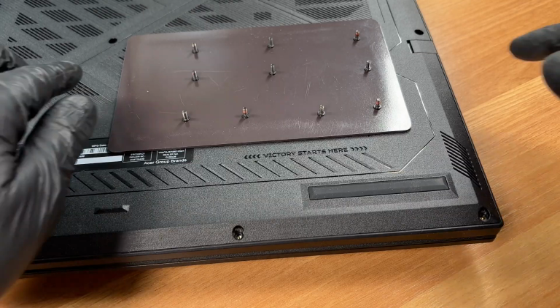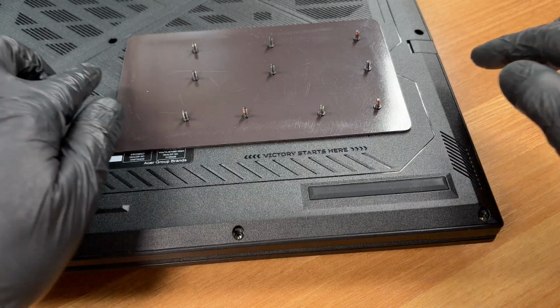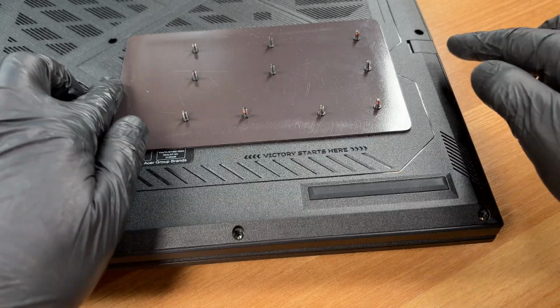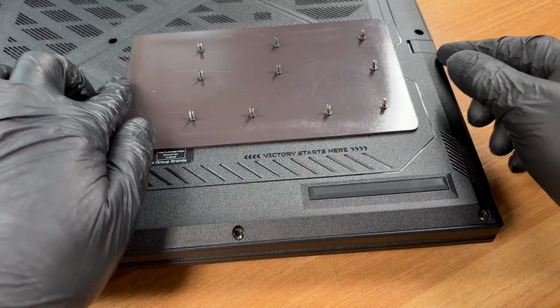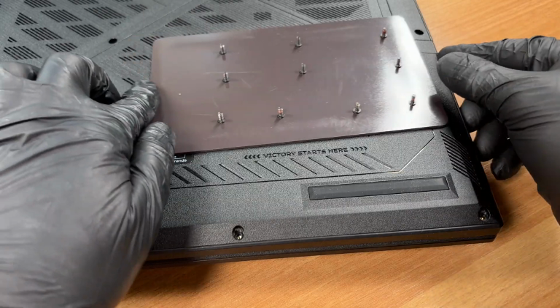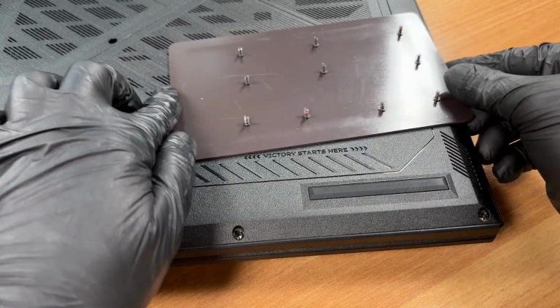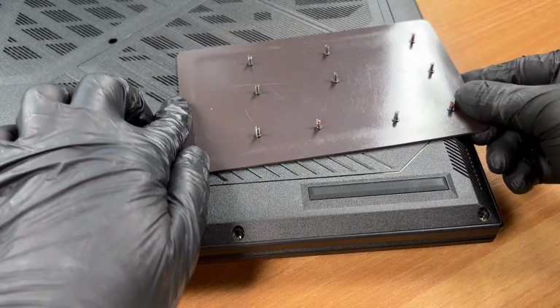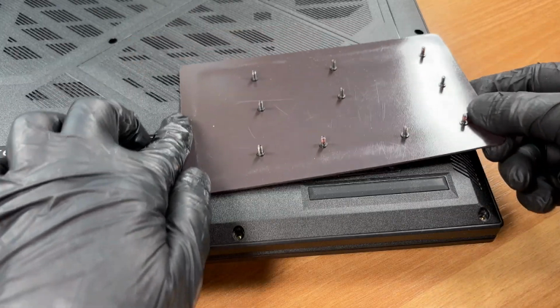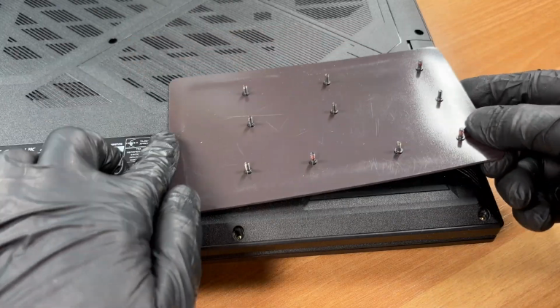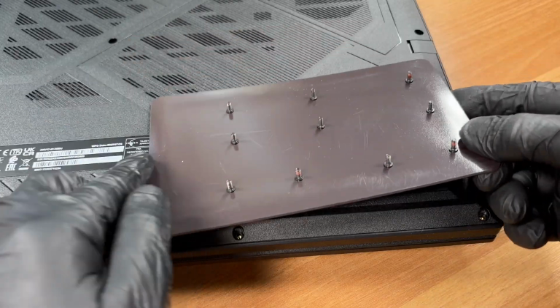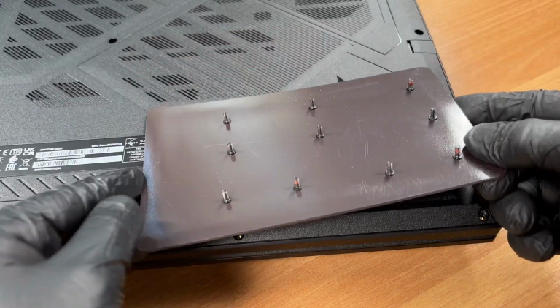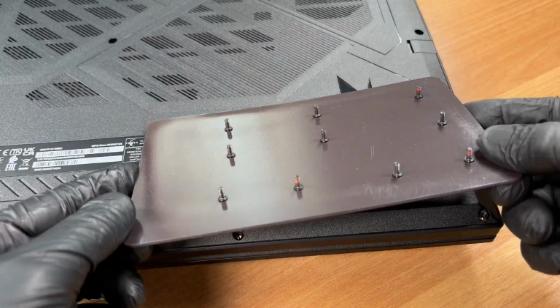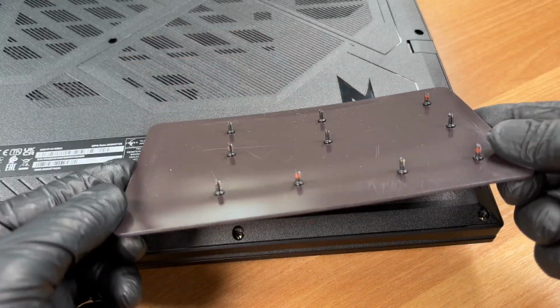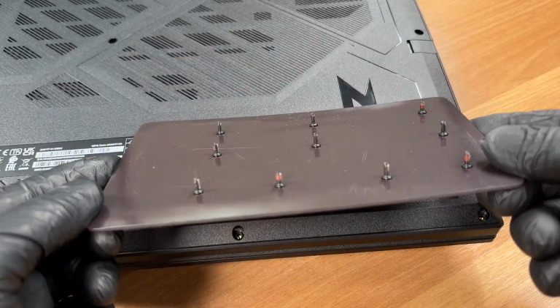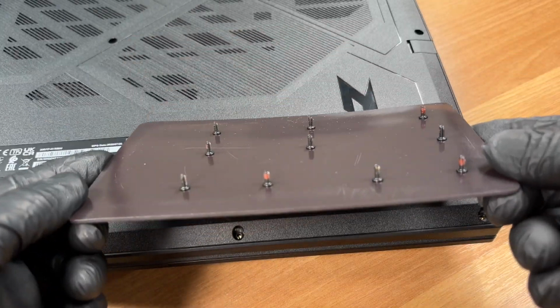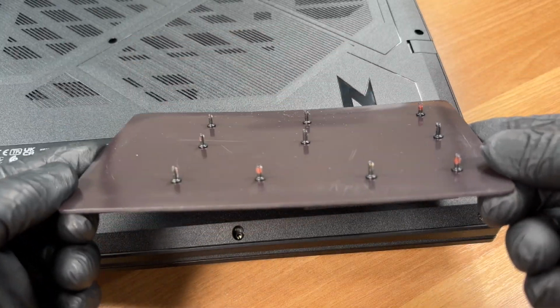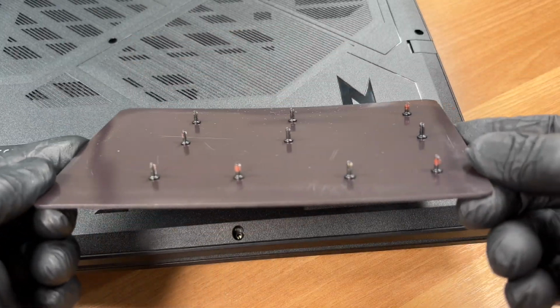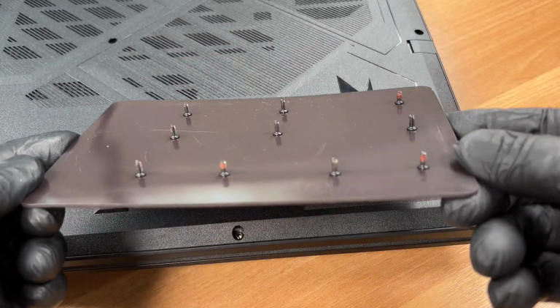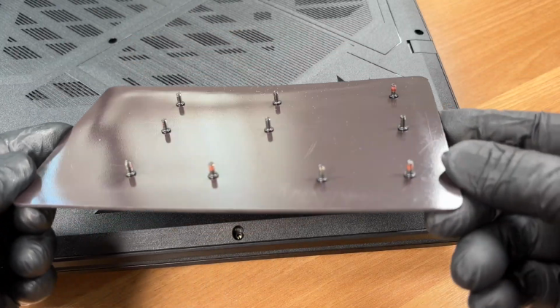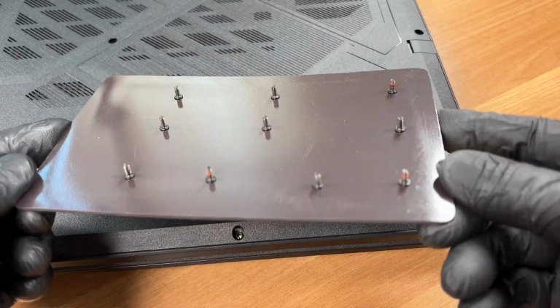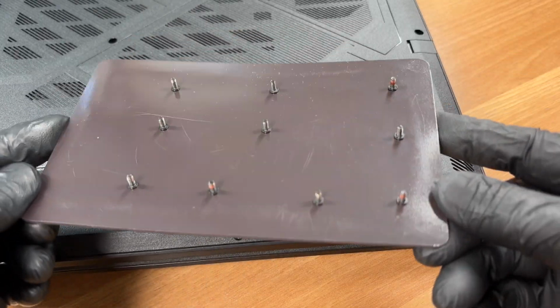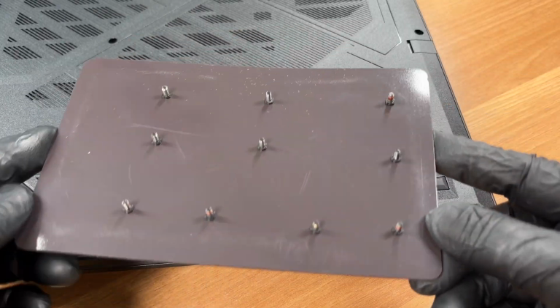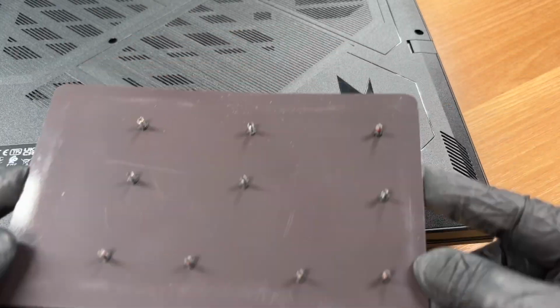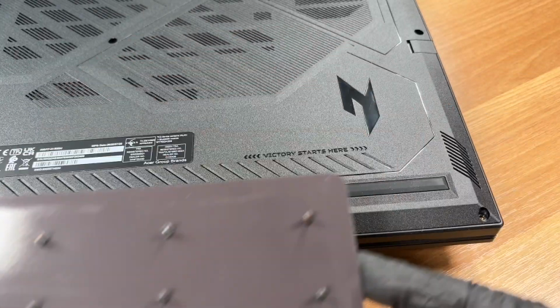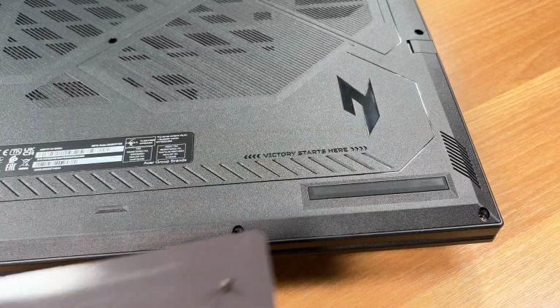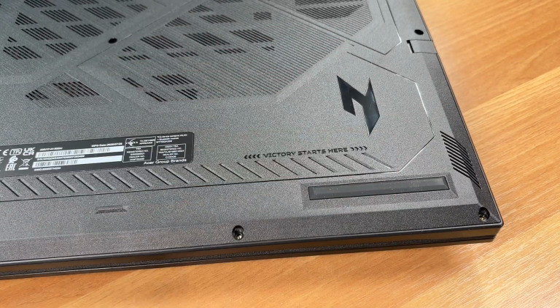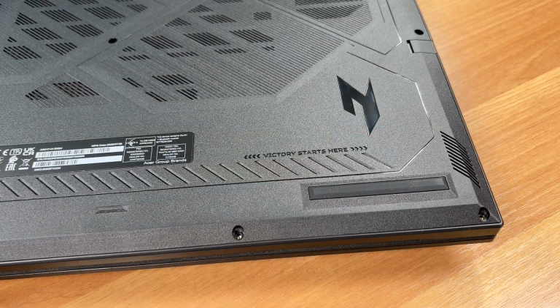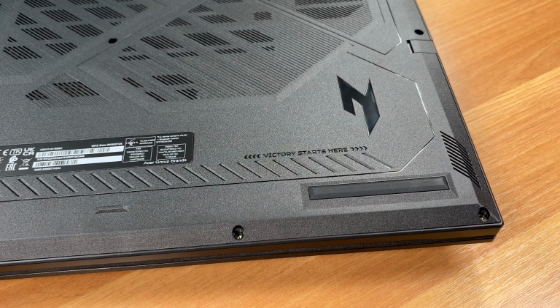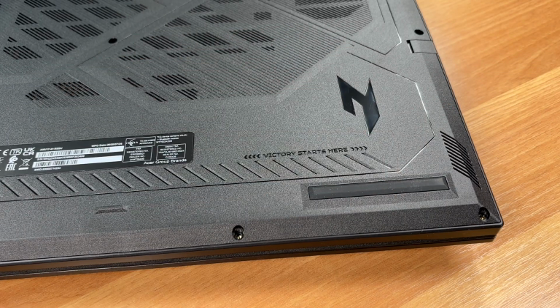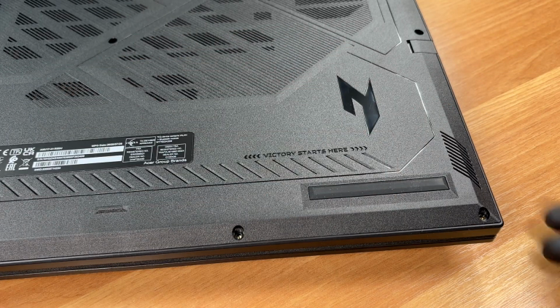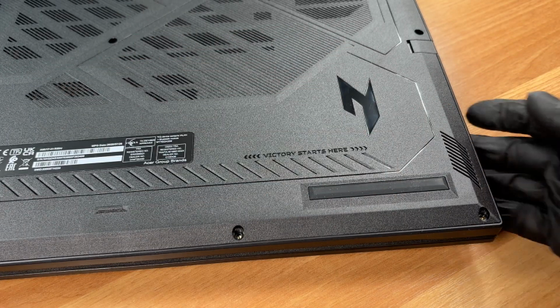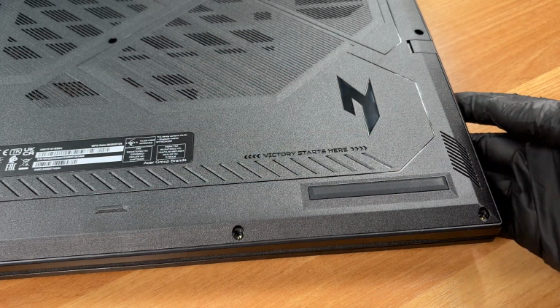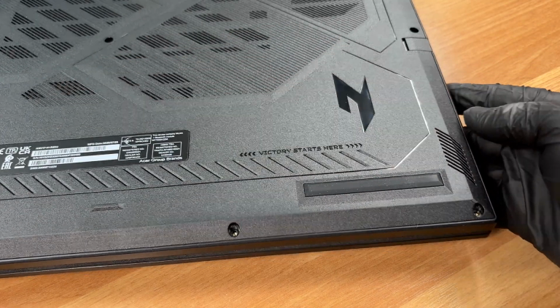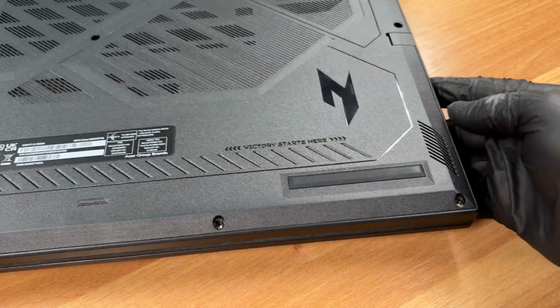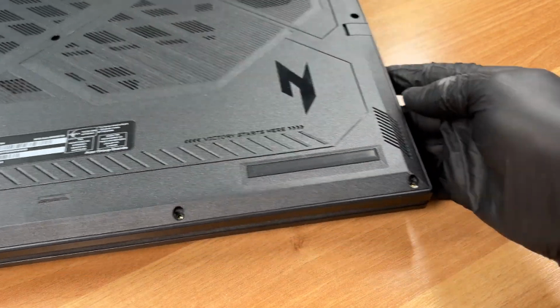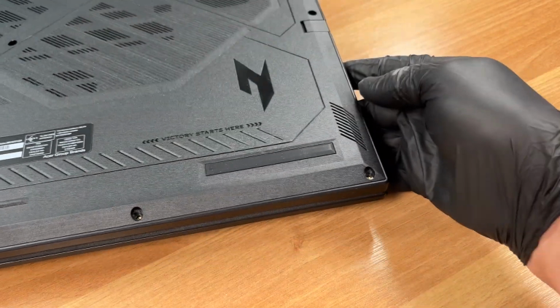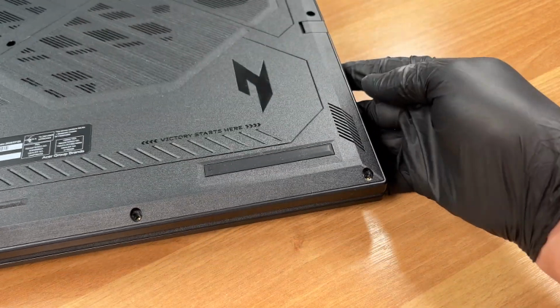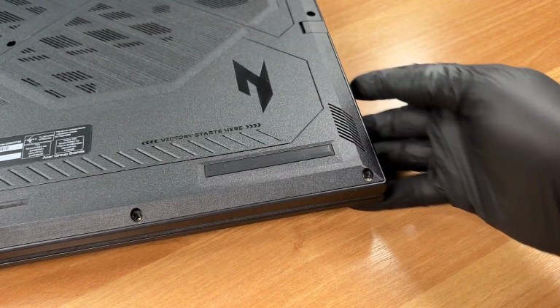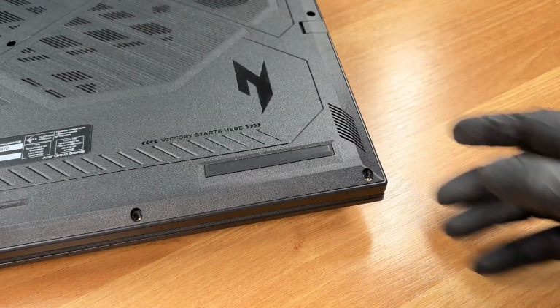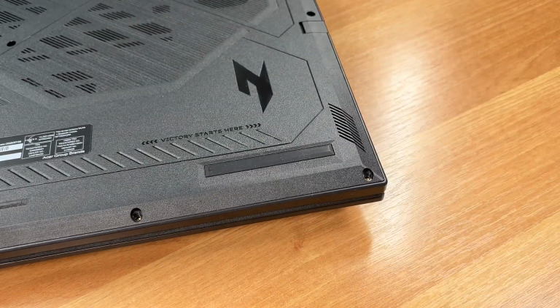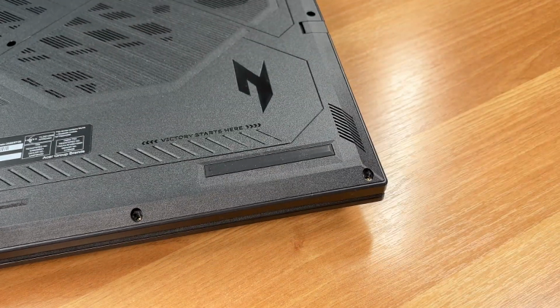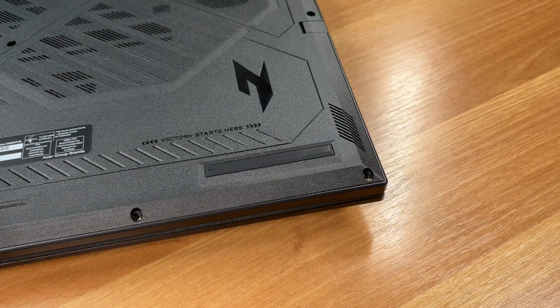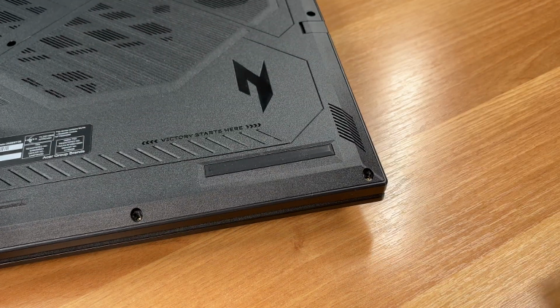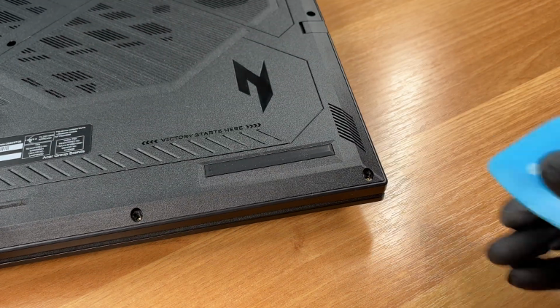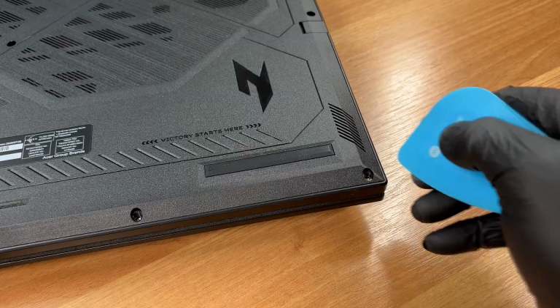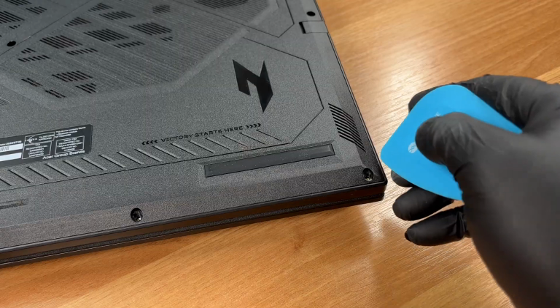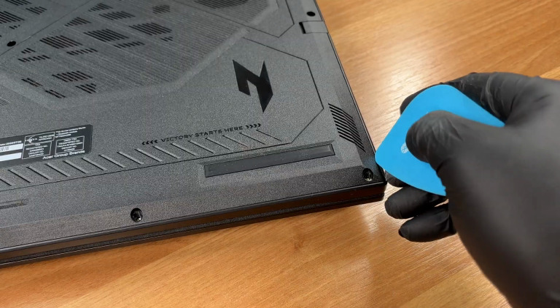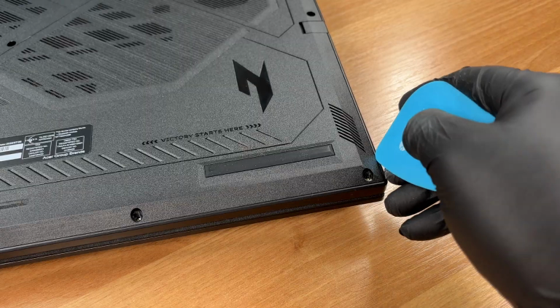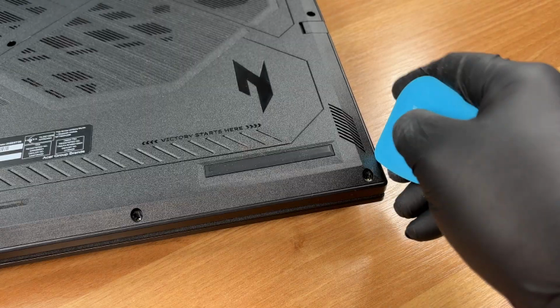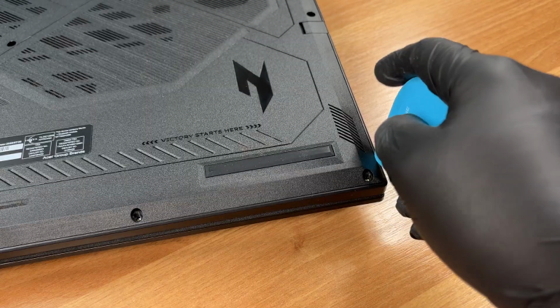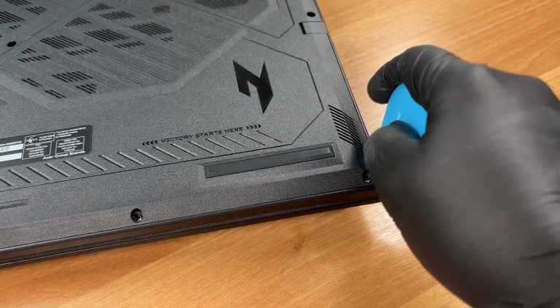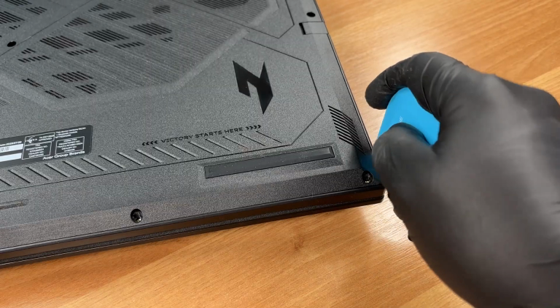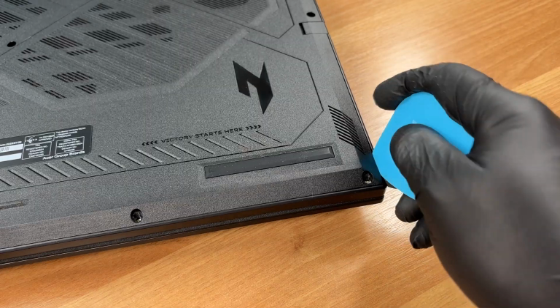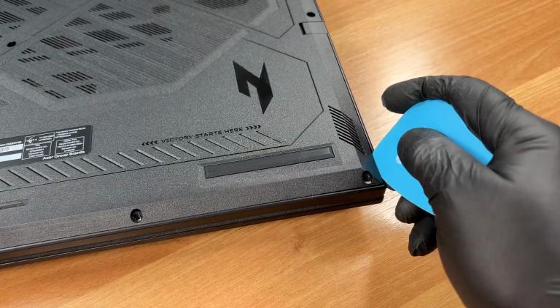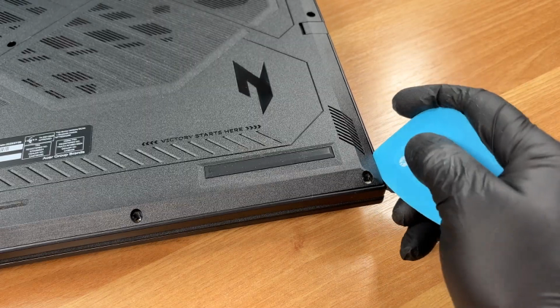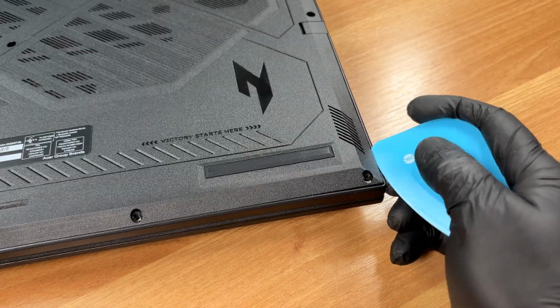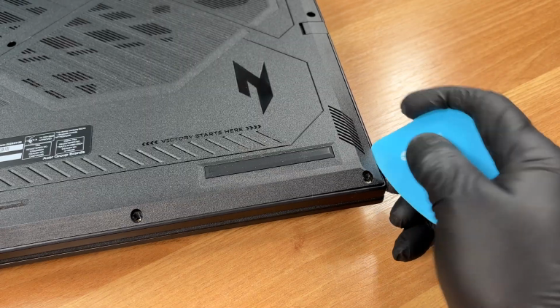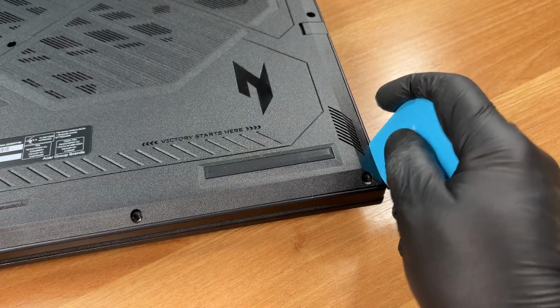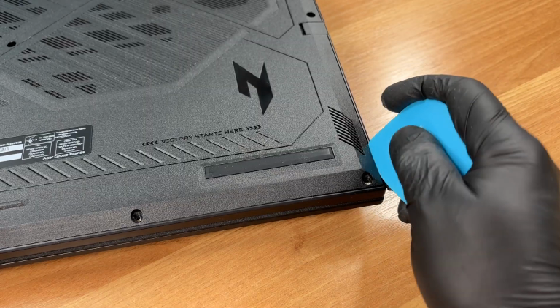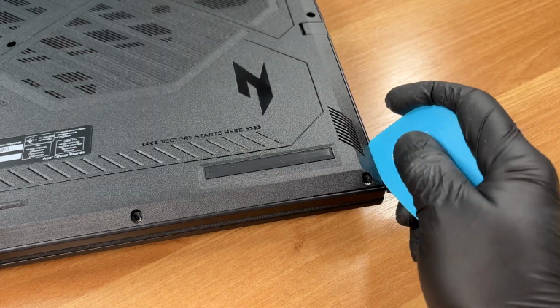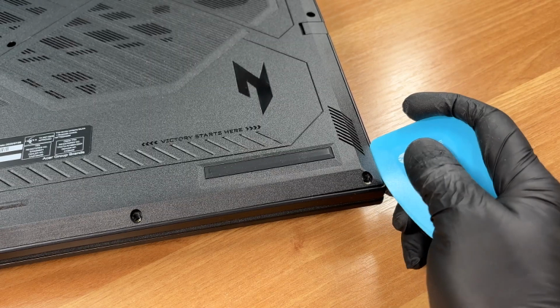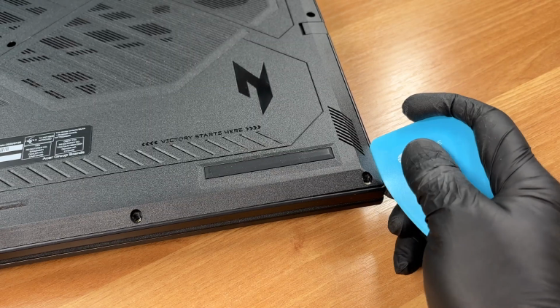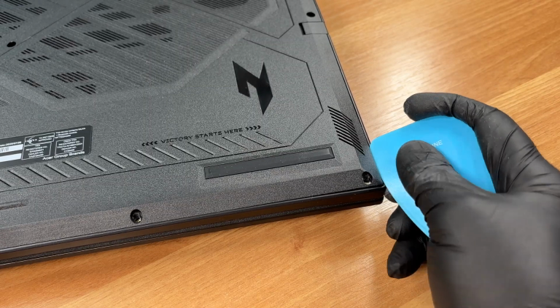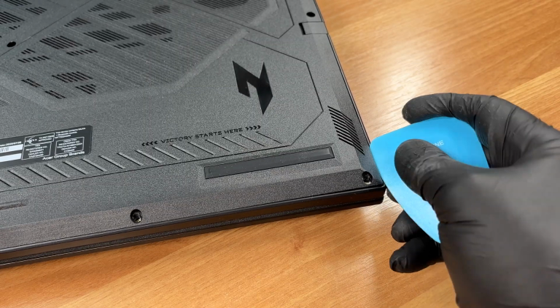All screws are the same length. With a thin plastic tool, release the clips around the edges.